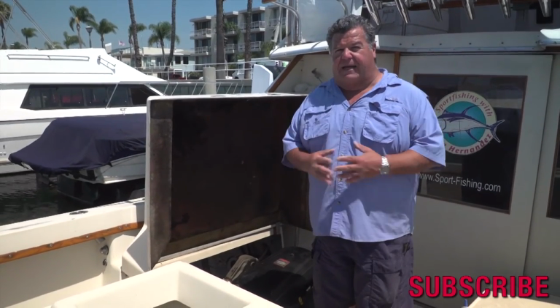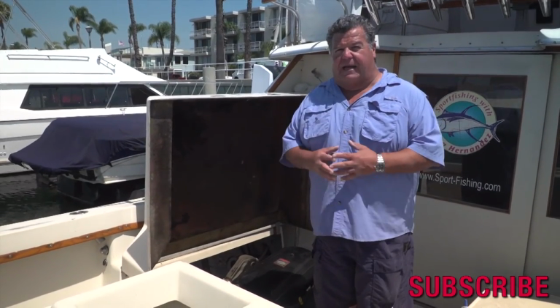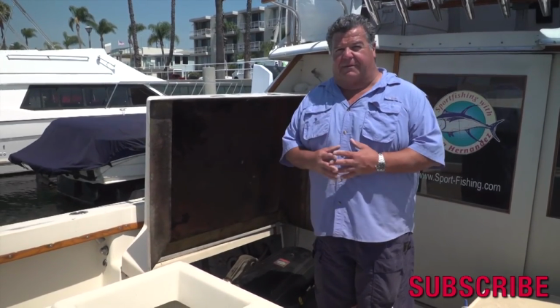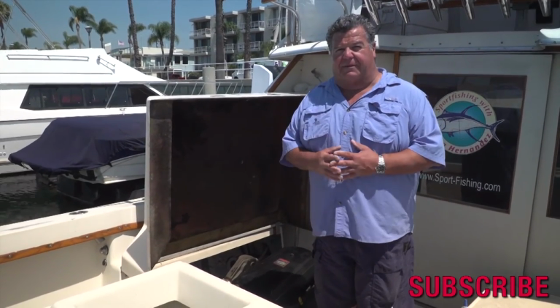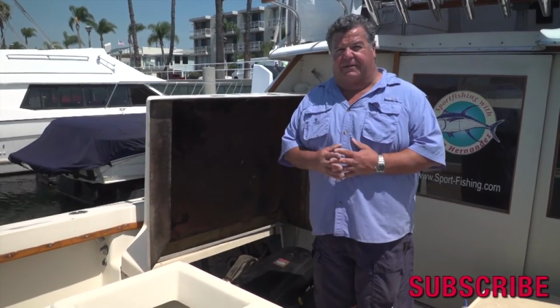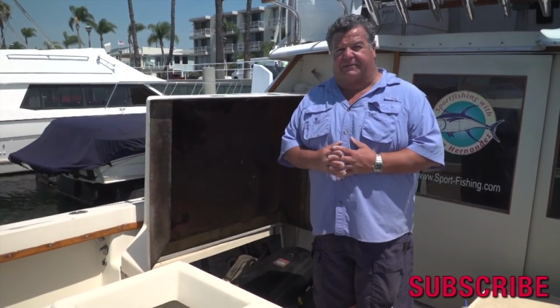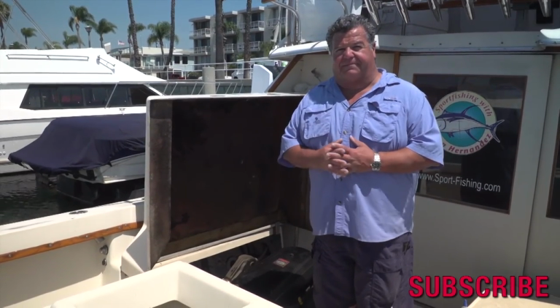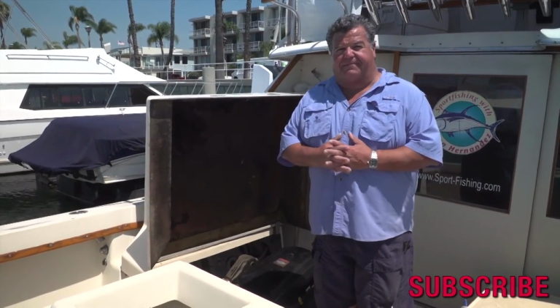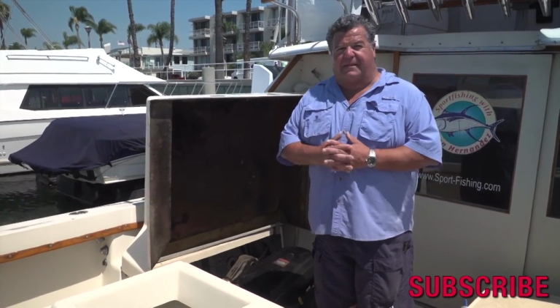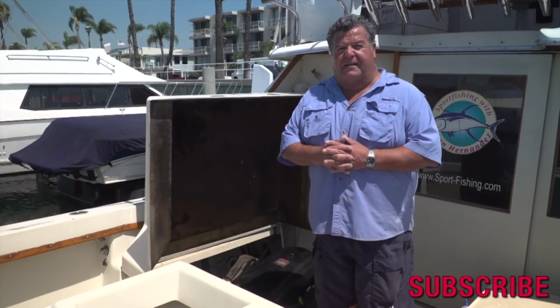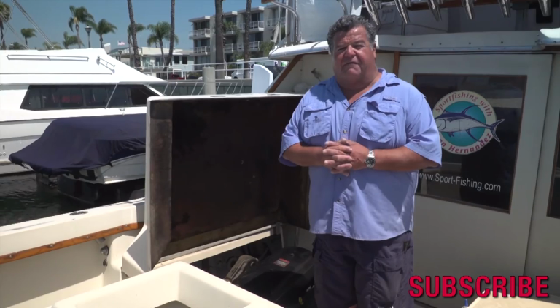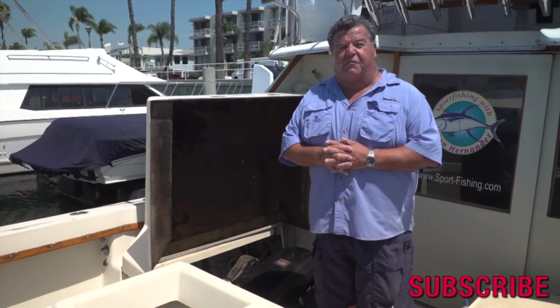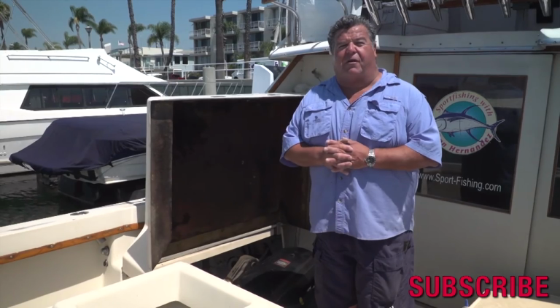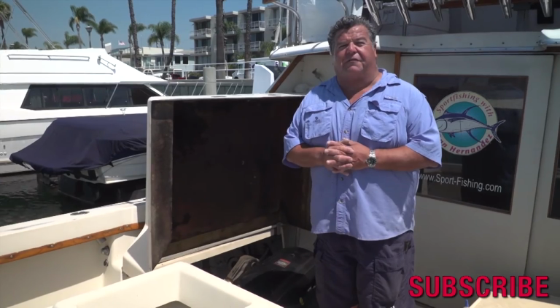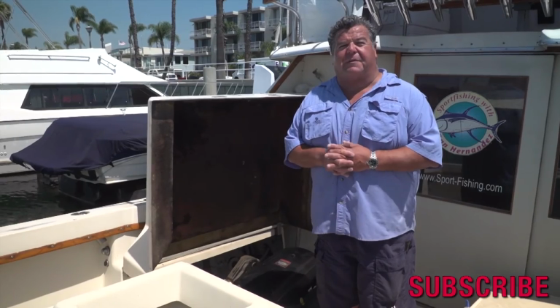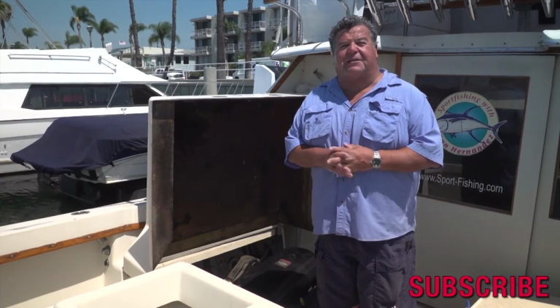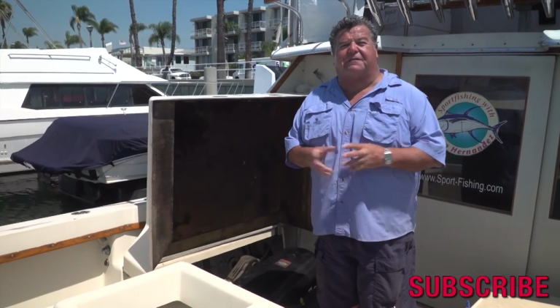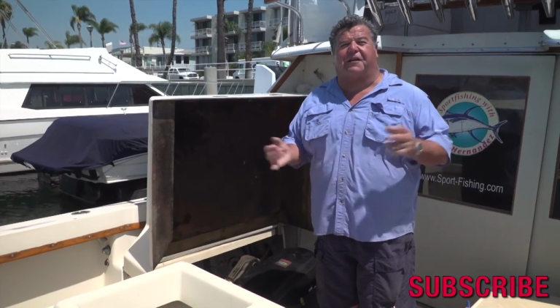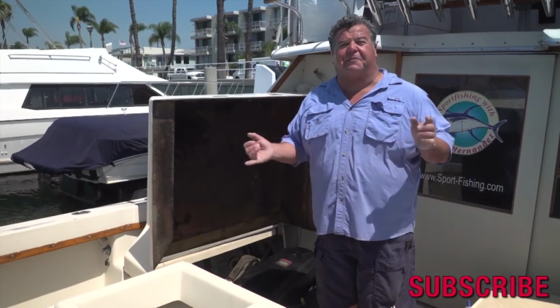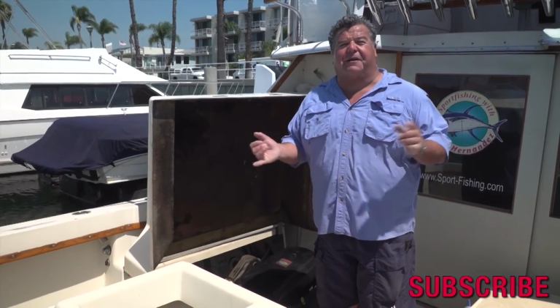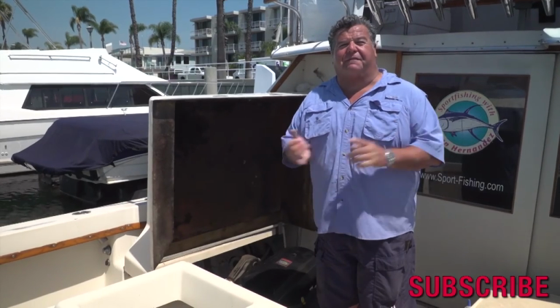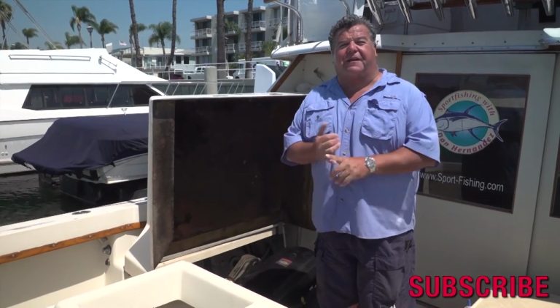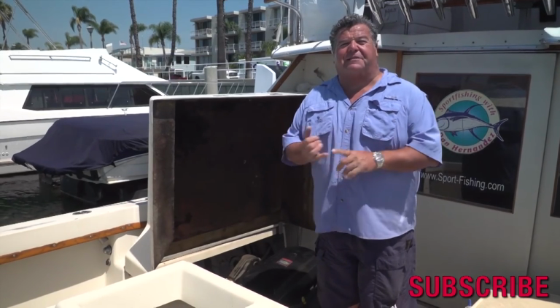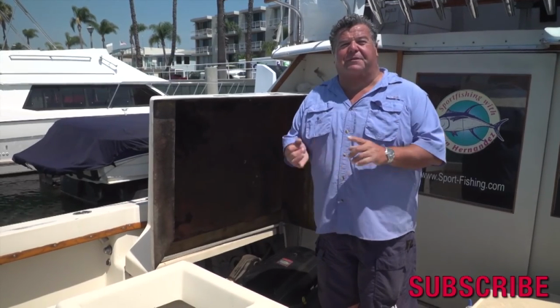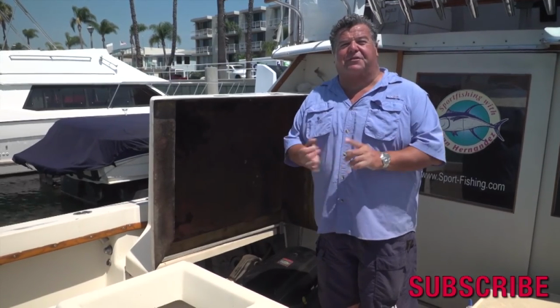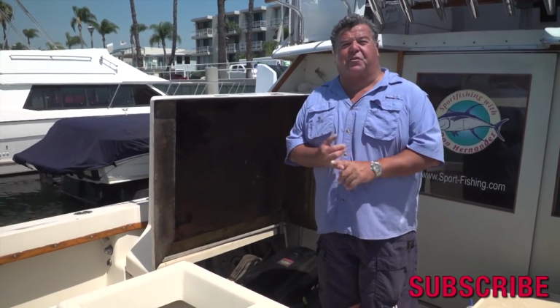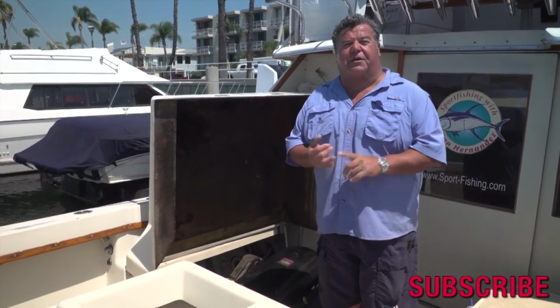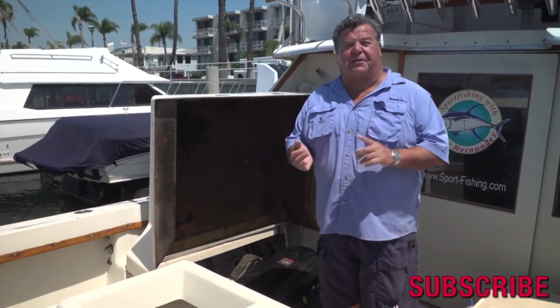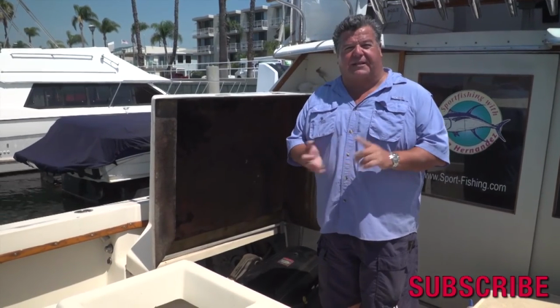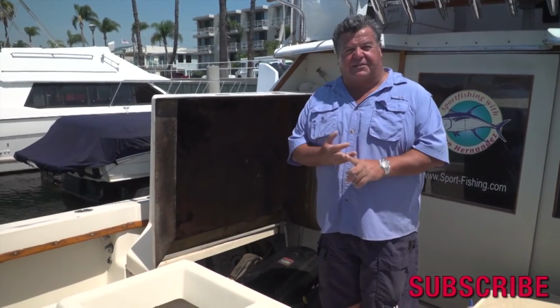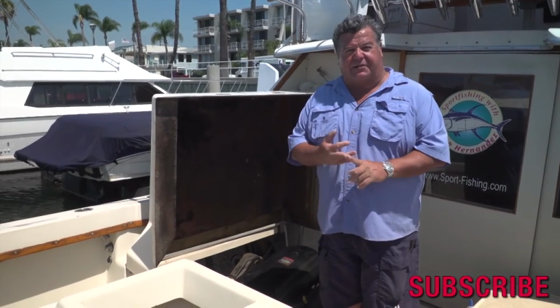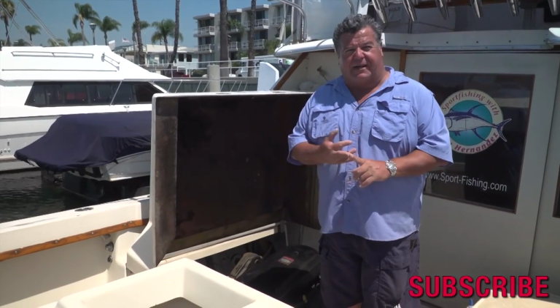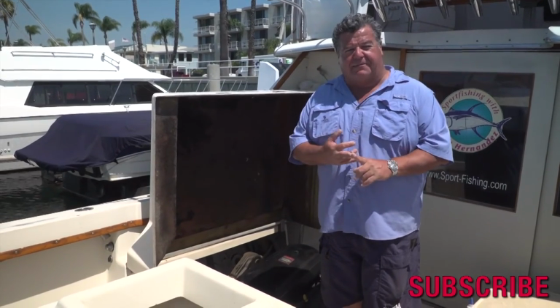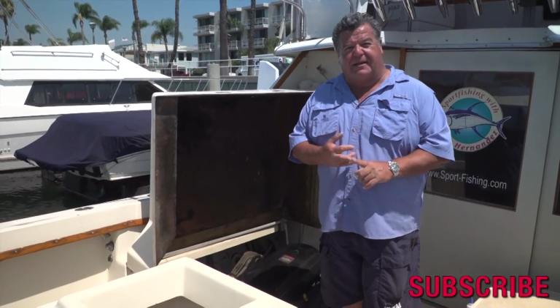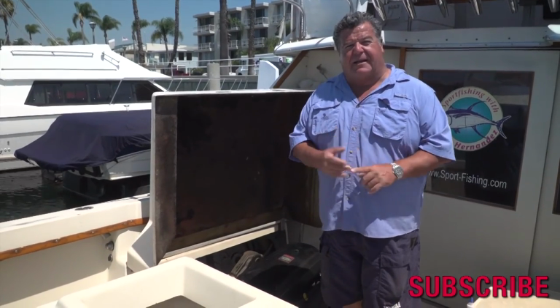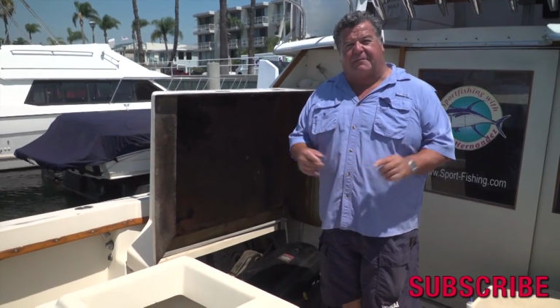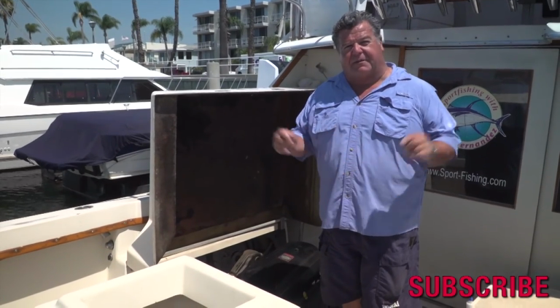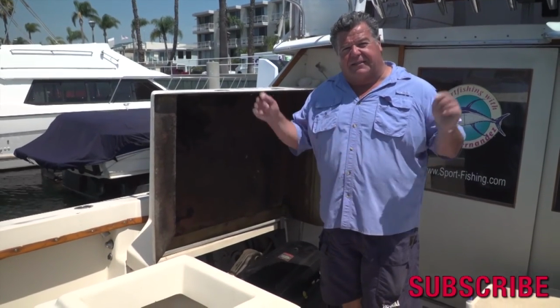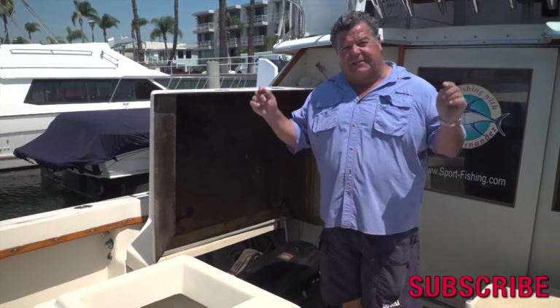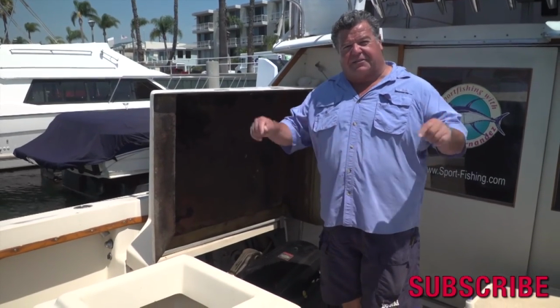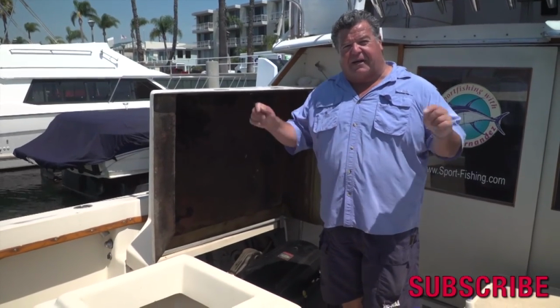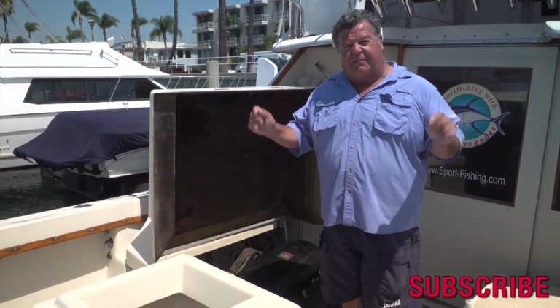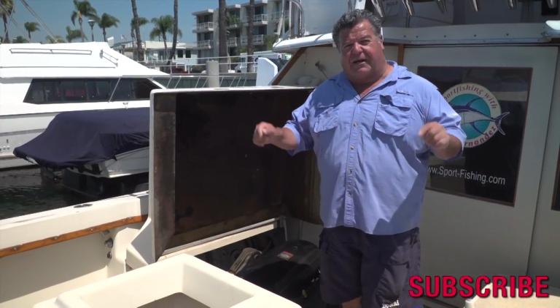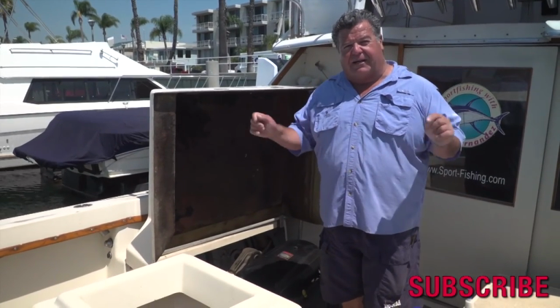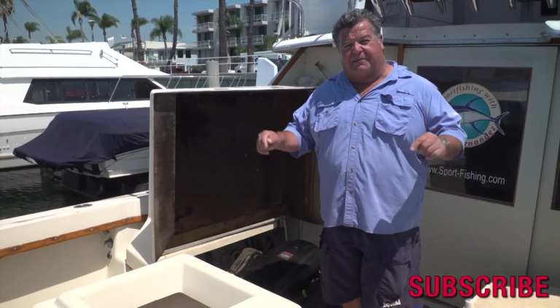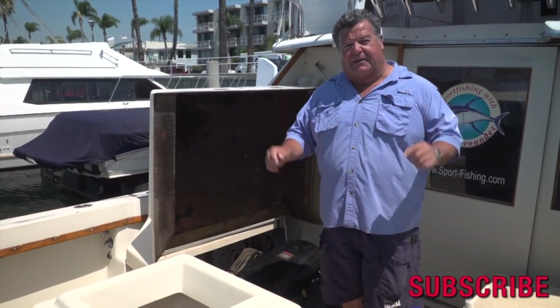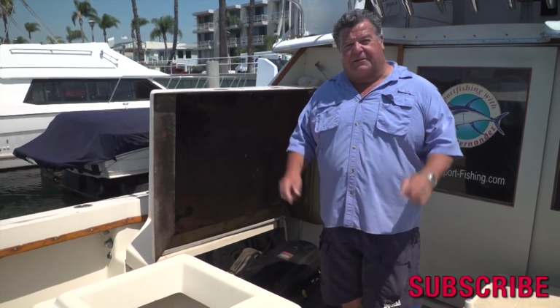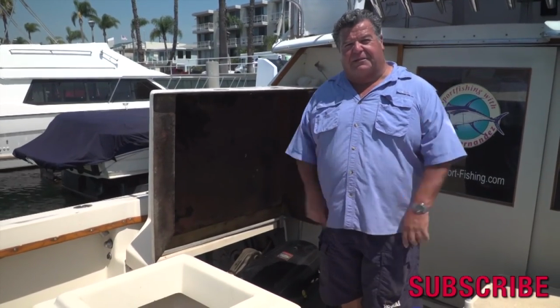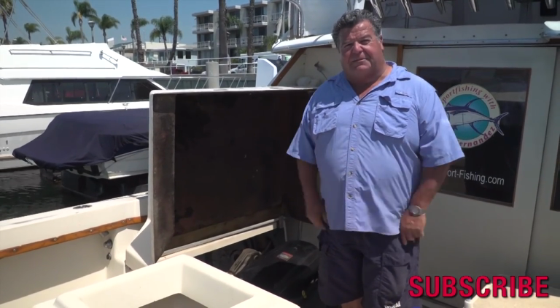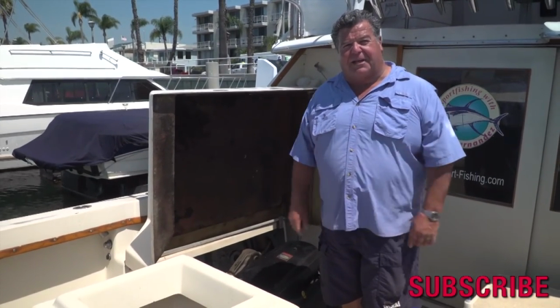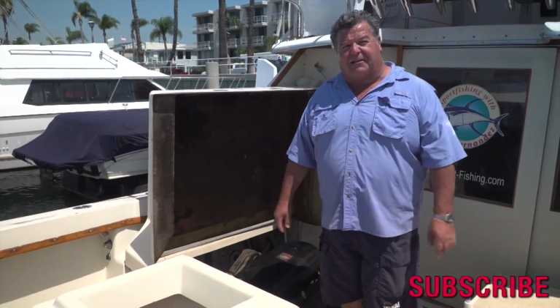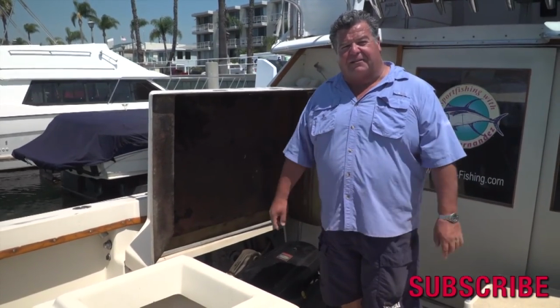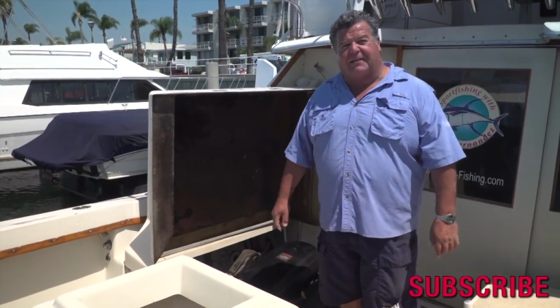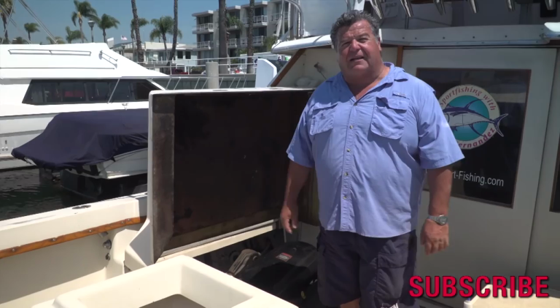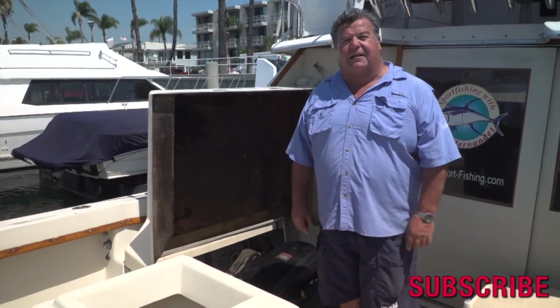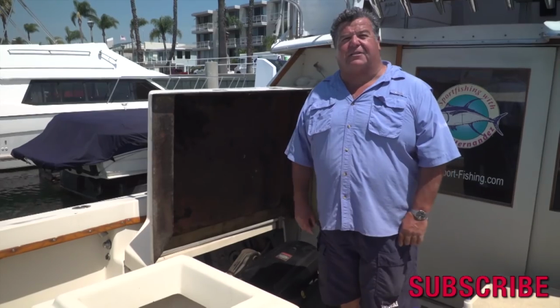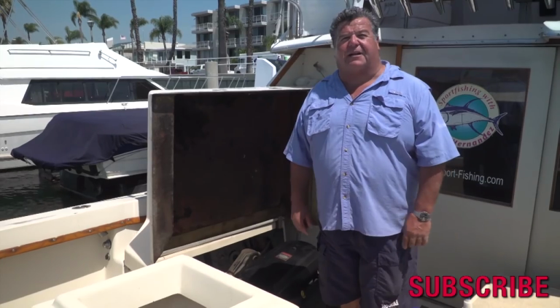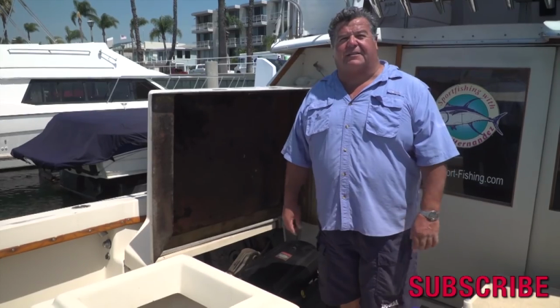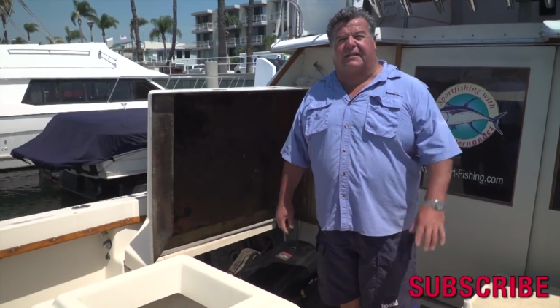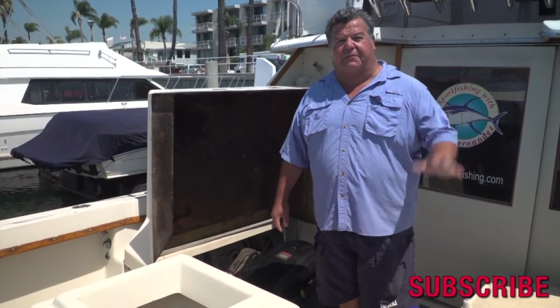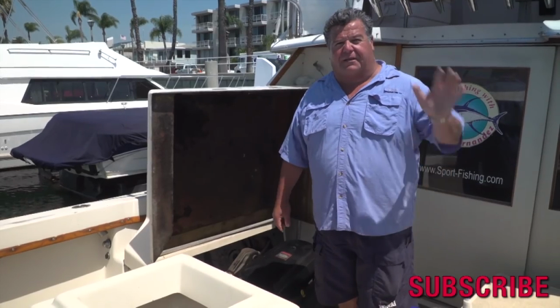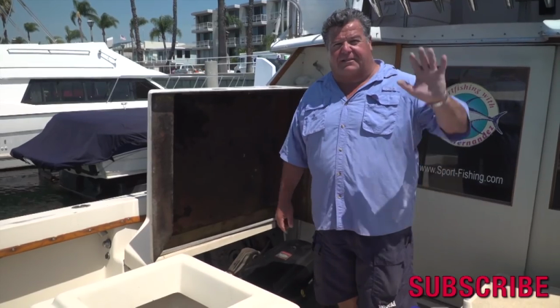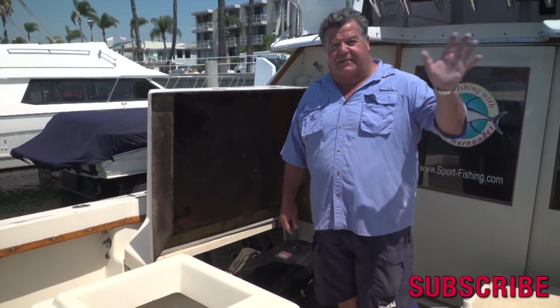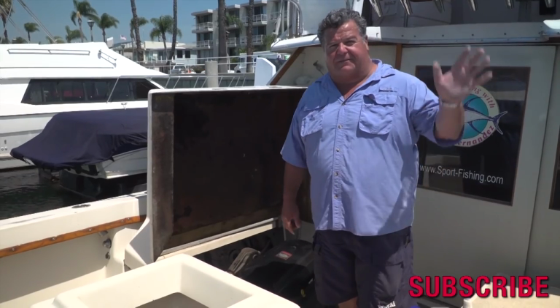That's today's little video blog — it's a tip you should all be using. Use Lucas oil and I know you'll be happy with it. For more information, follow me on Facebook, Twitter, and Instagram, and please subscribe to my YouTube channel. I'll talk to you again really soon.